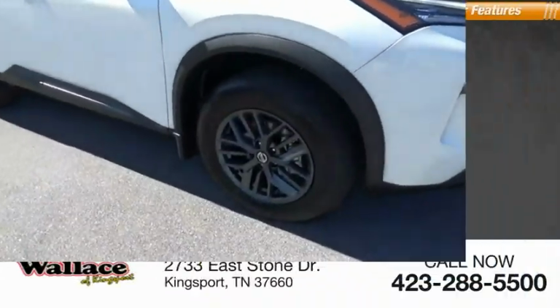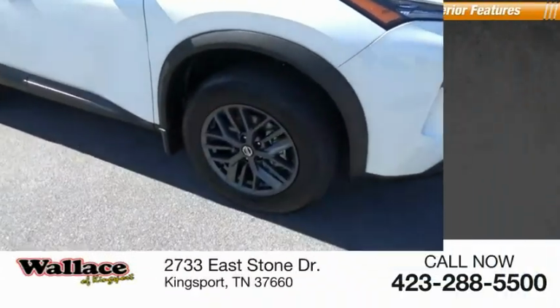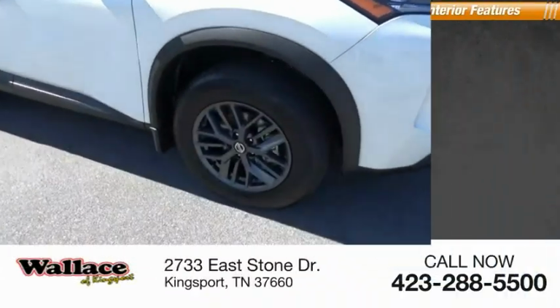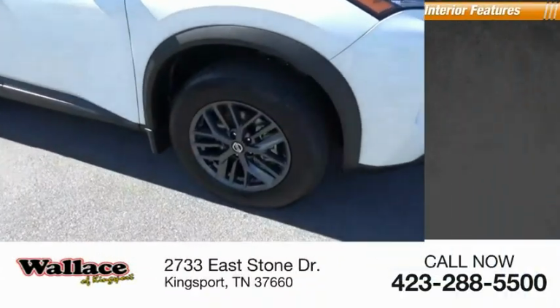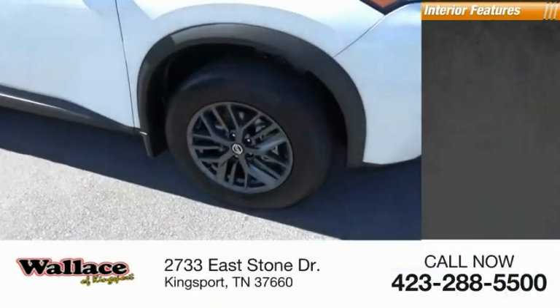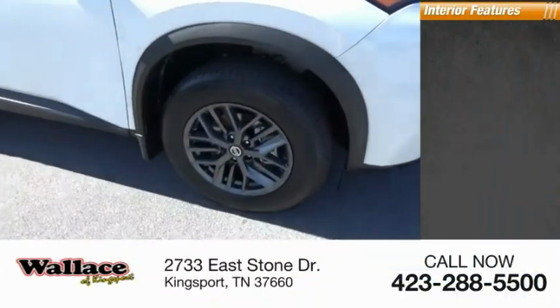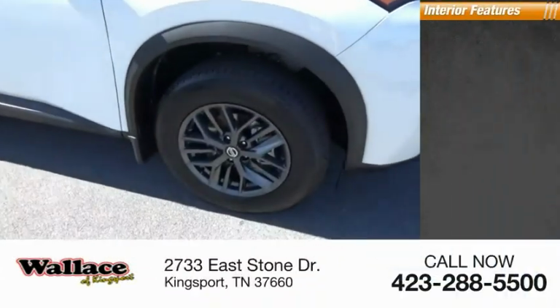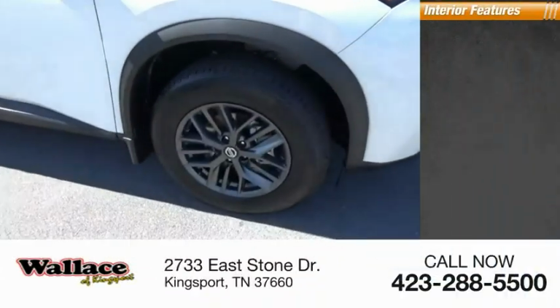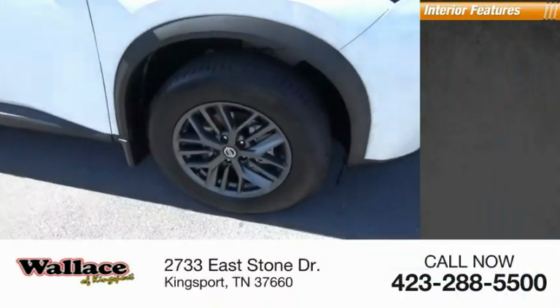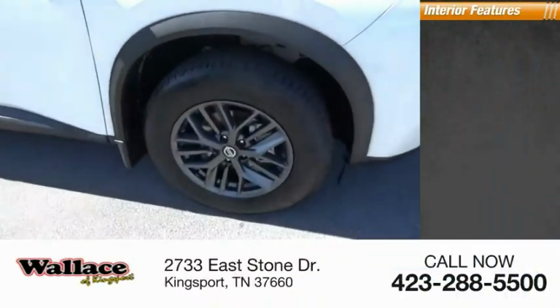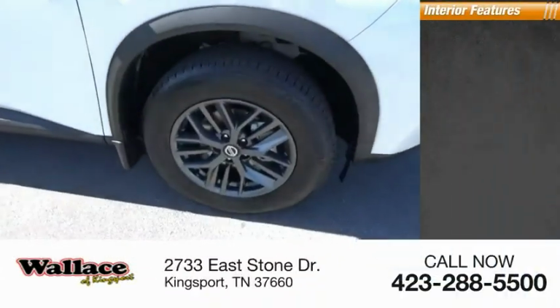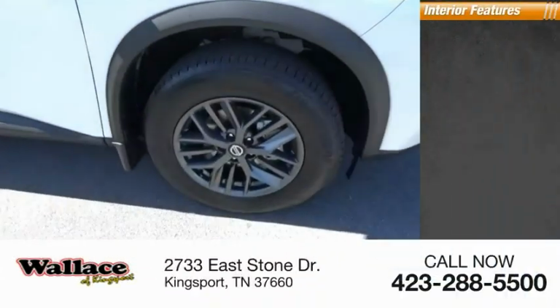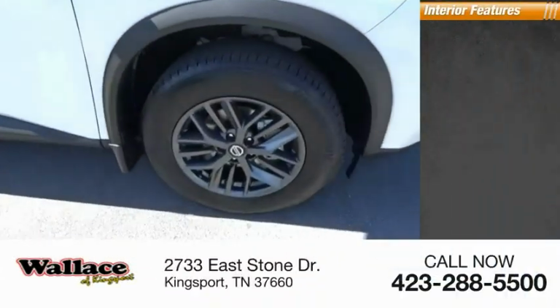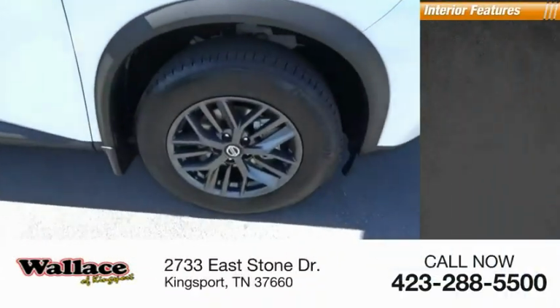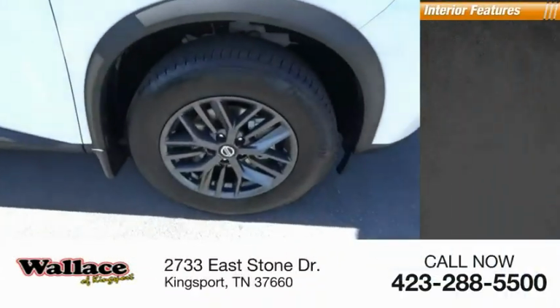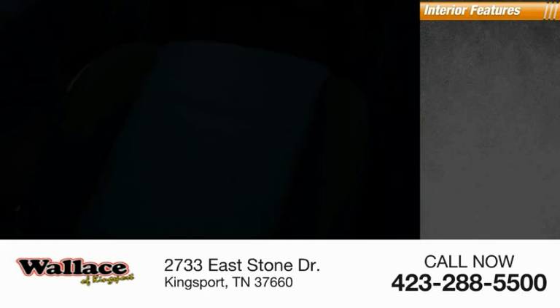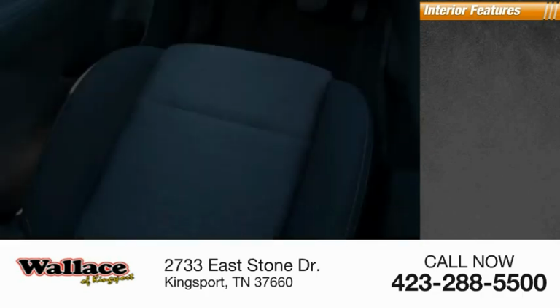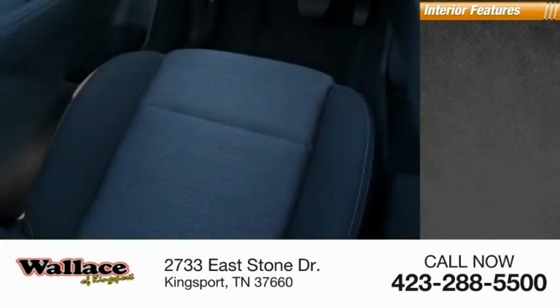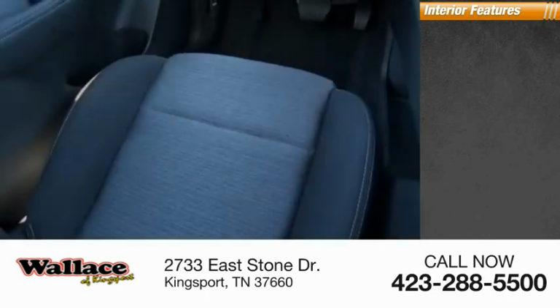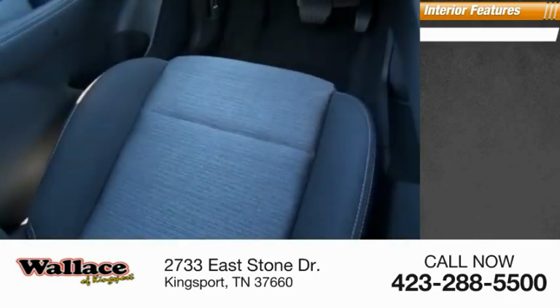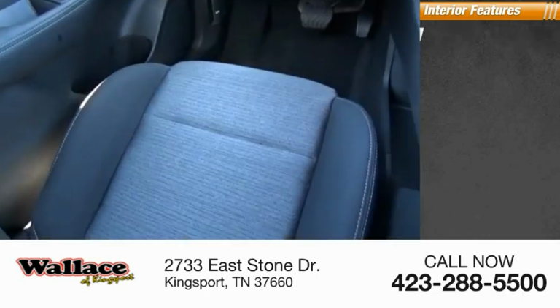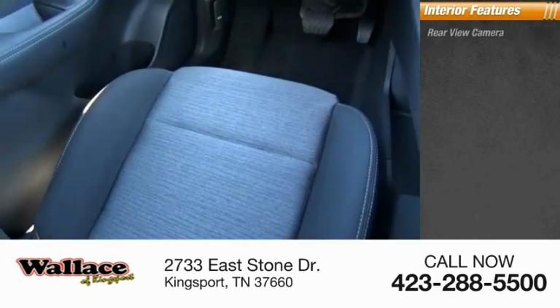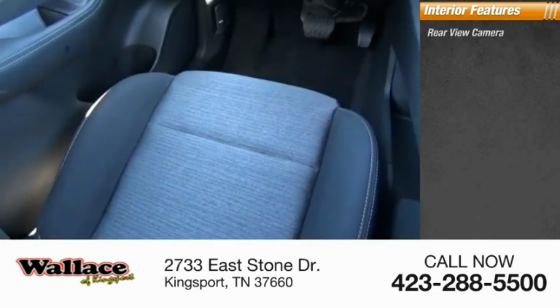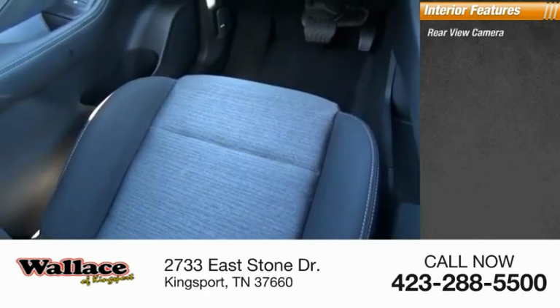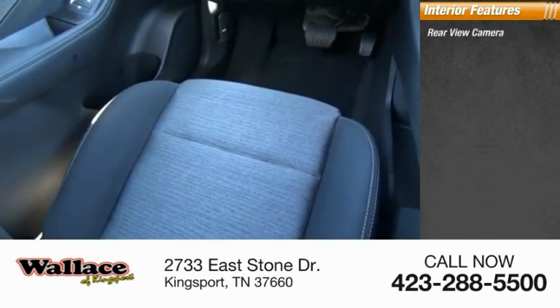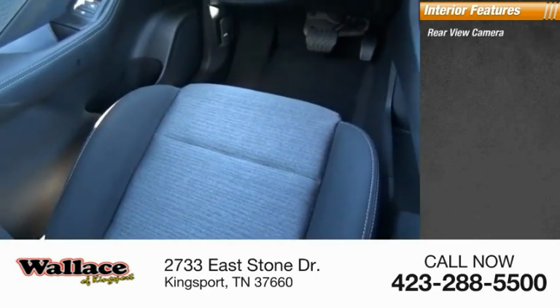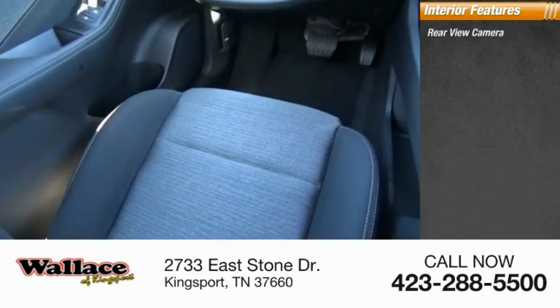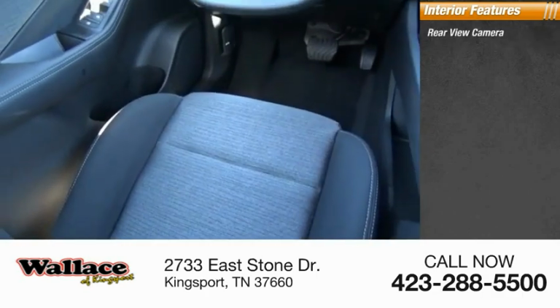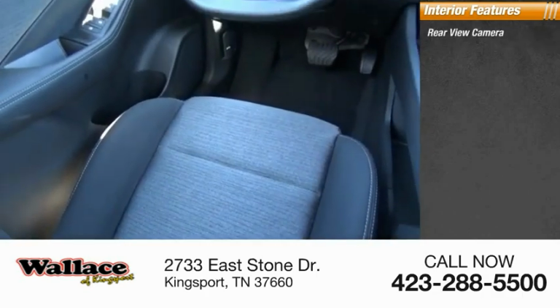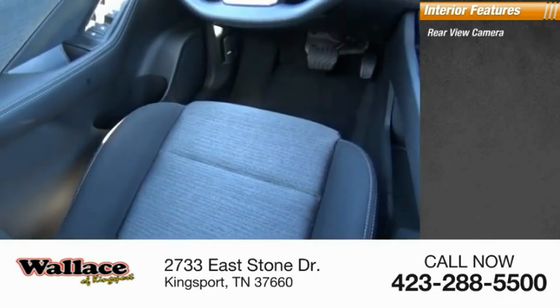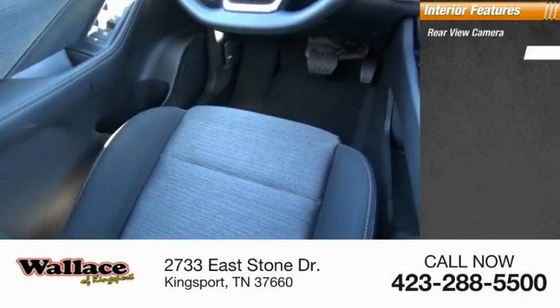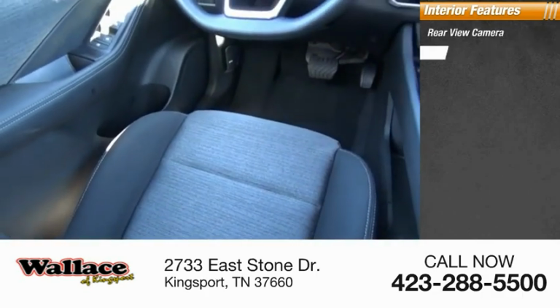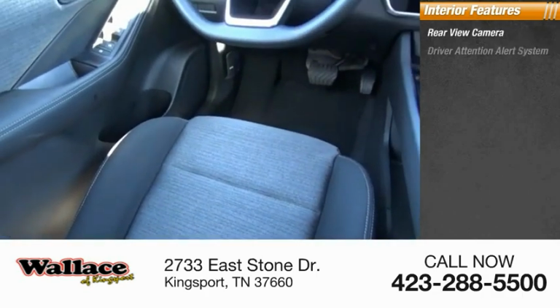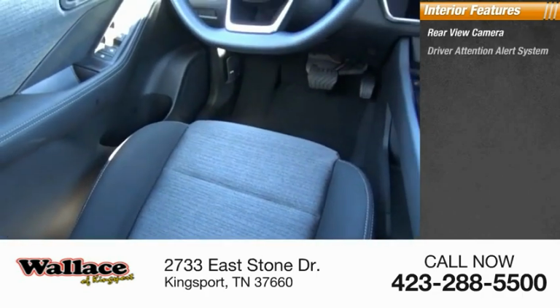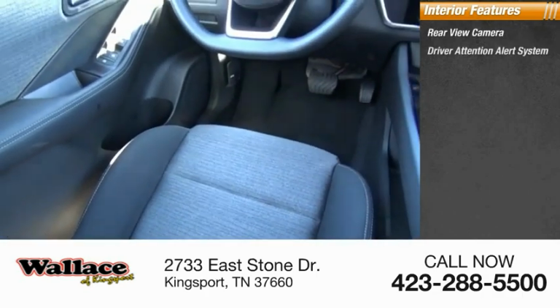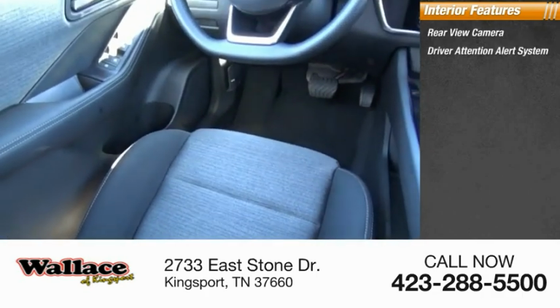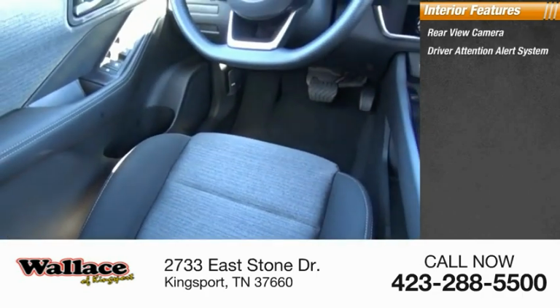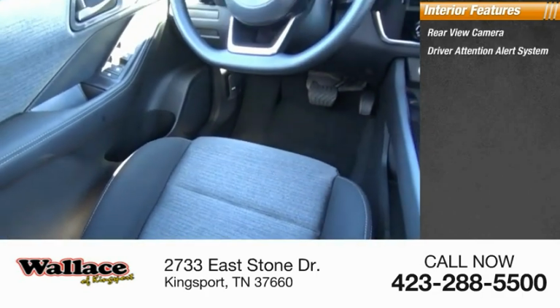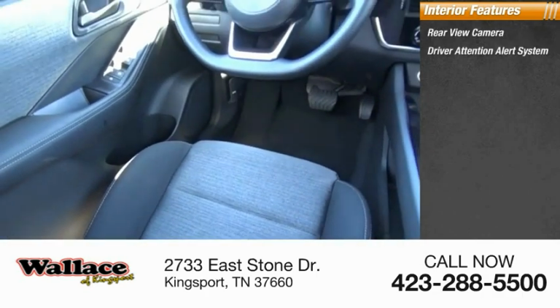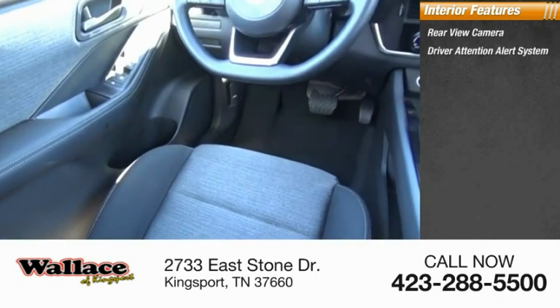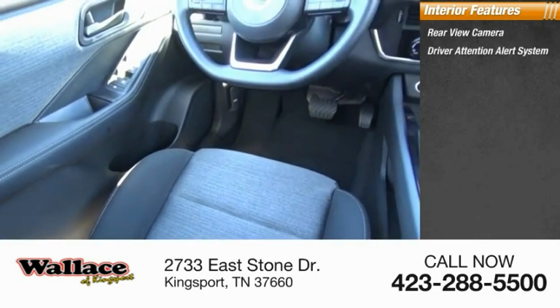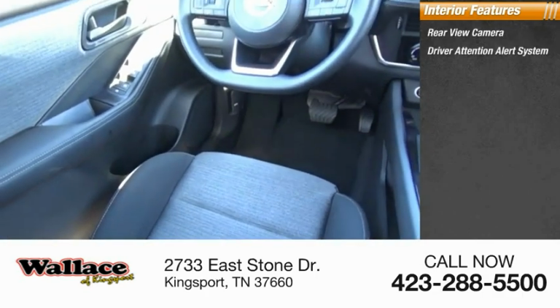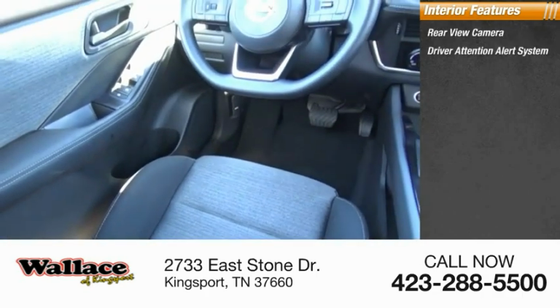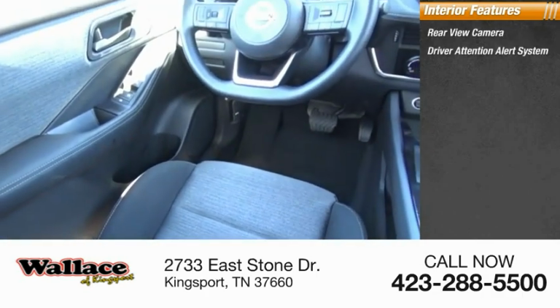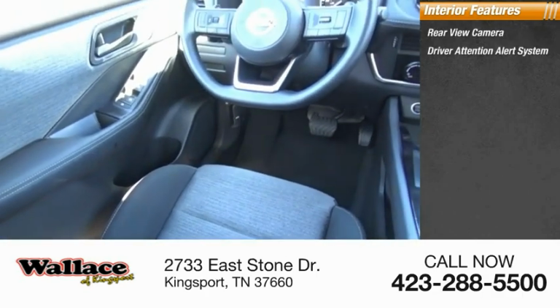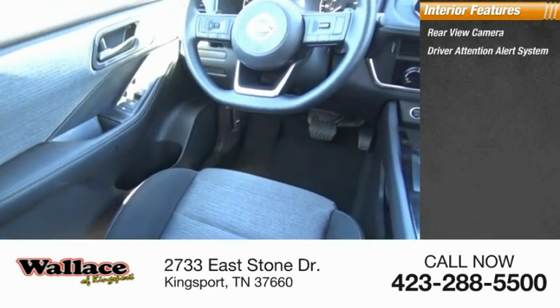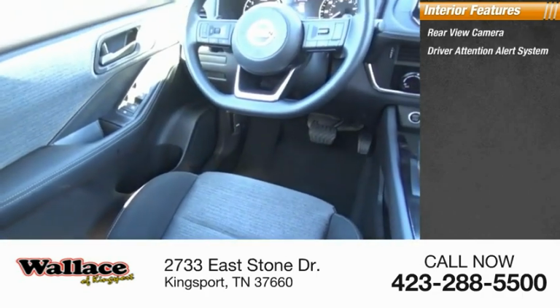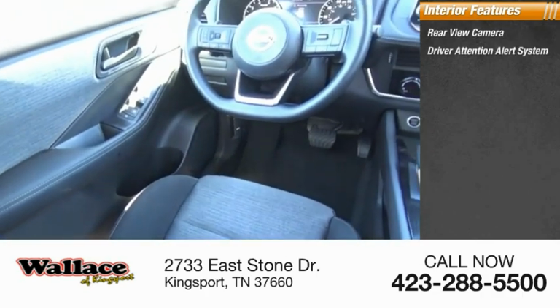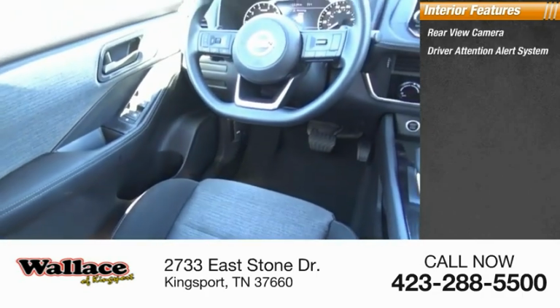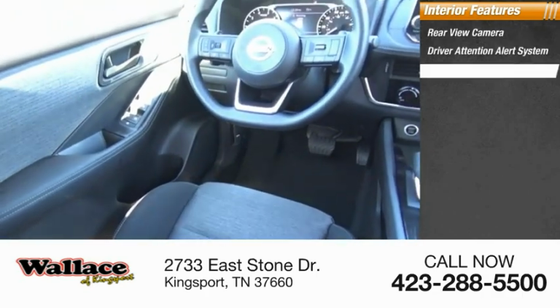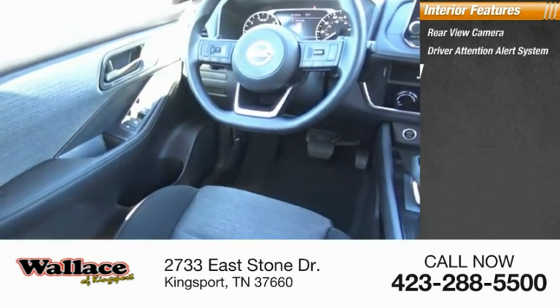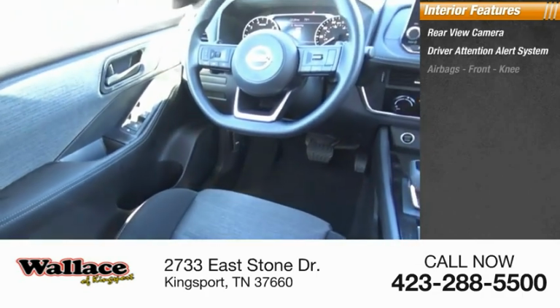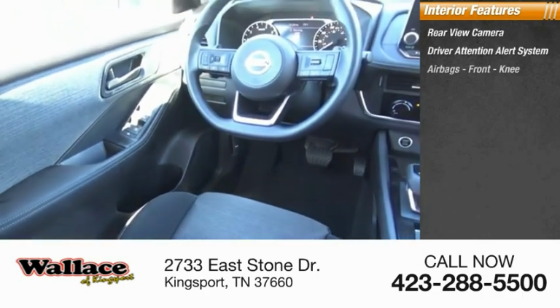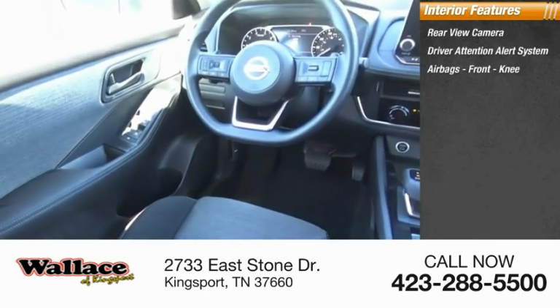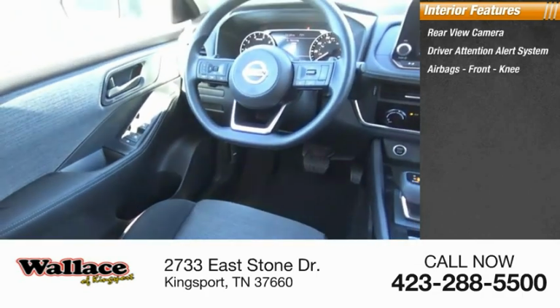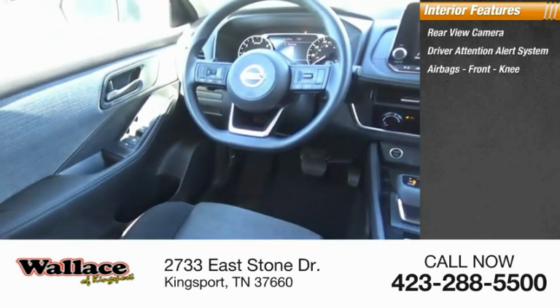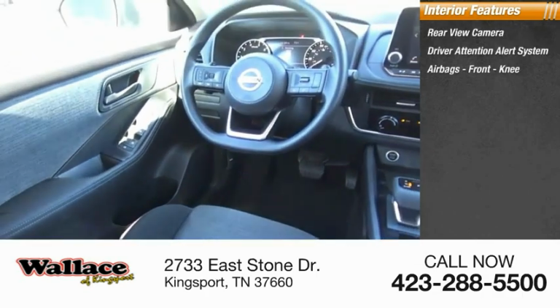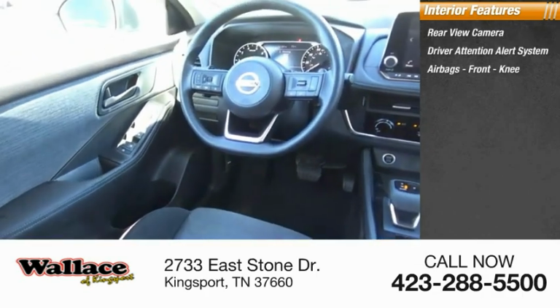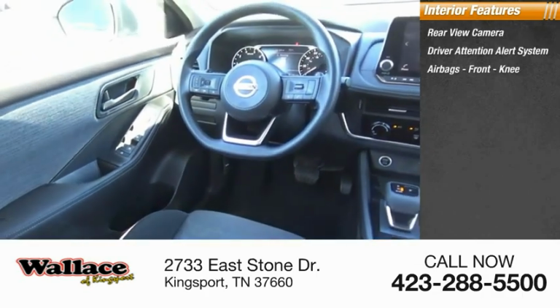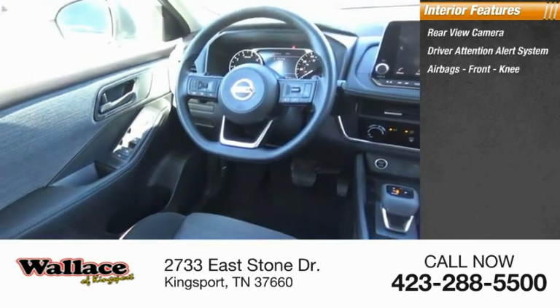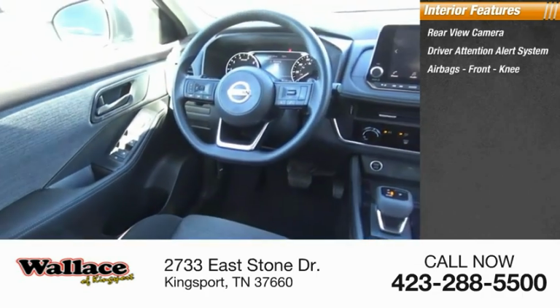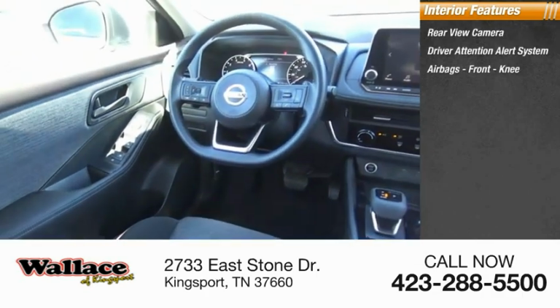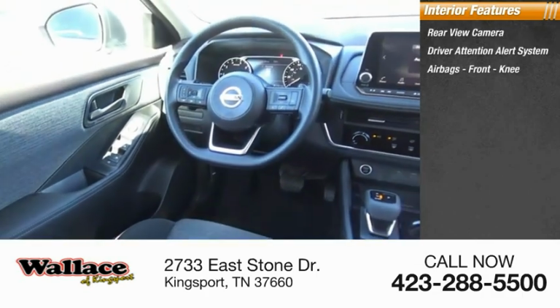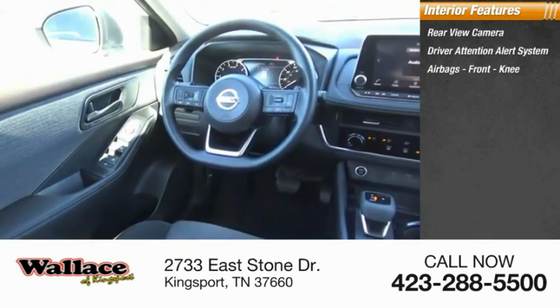Inside you'll find a rear-view camera, driver attention alert system, airbags, and front knee airbag.